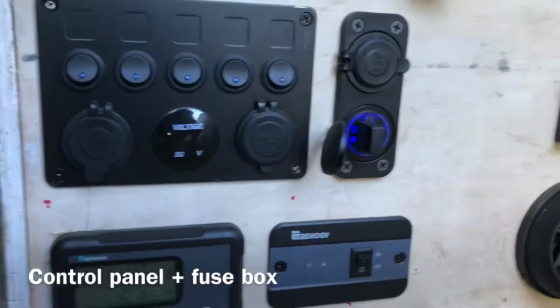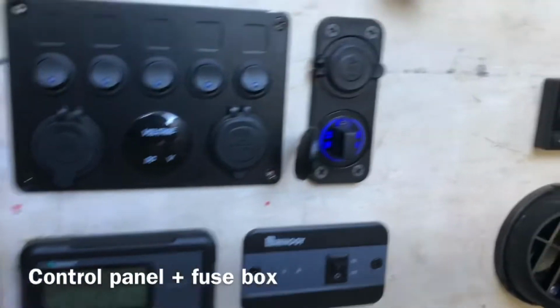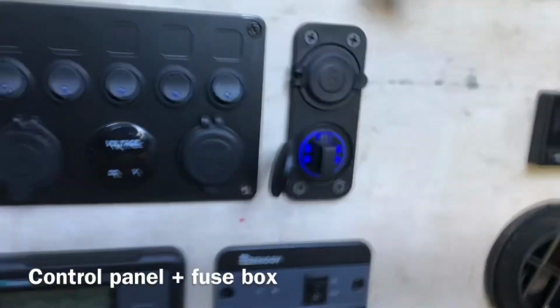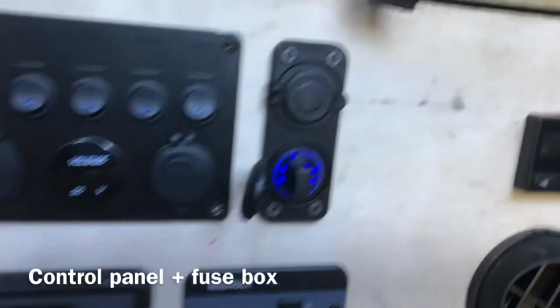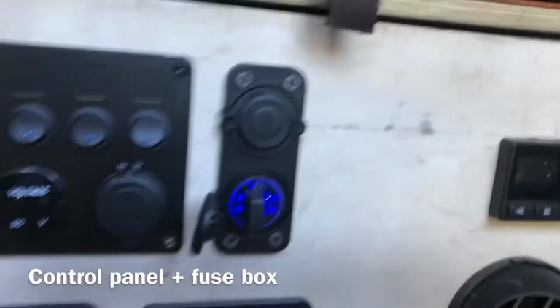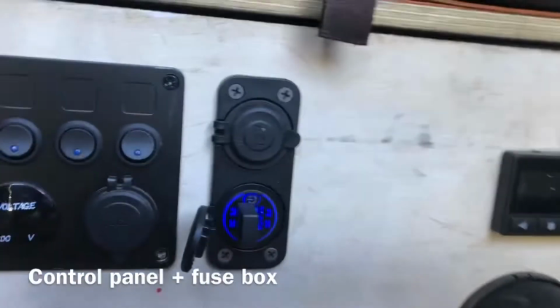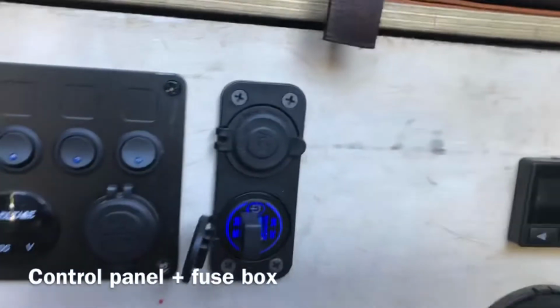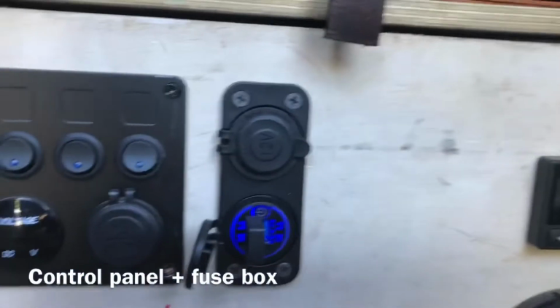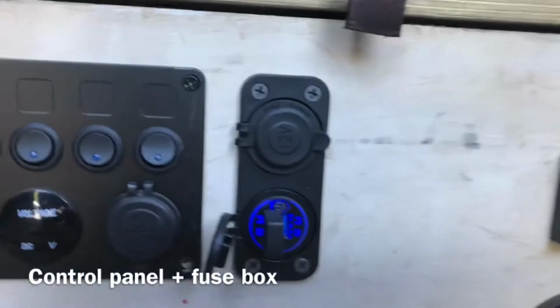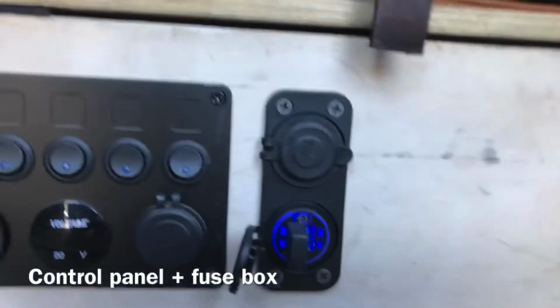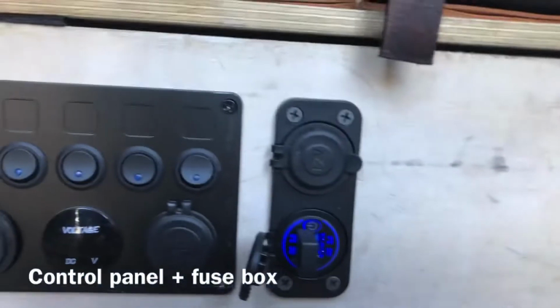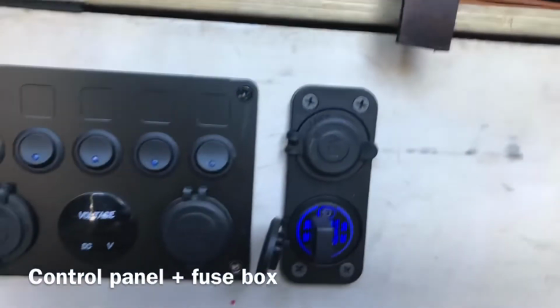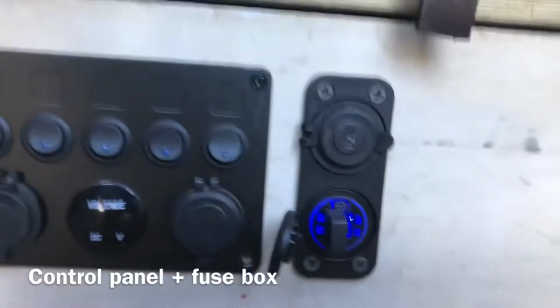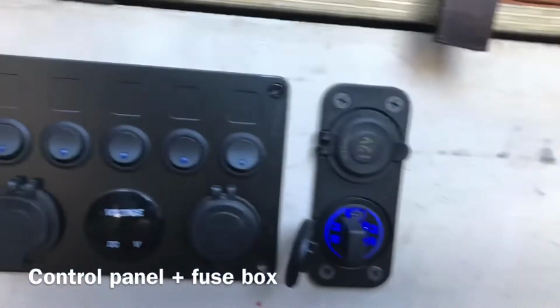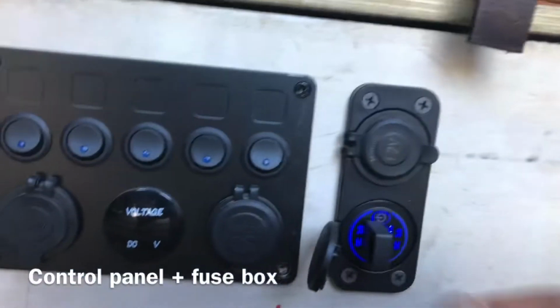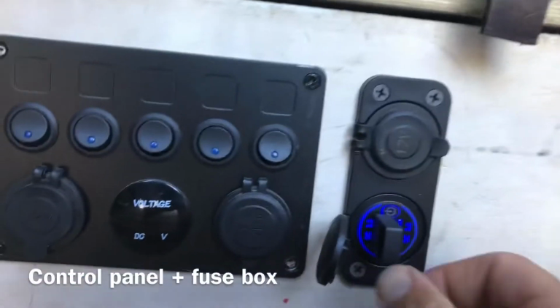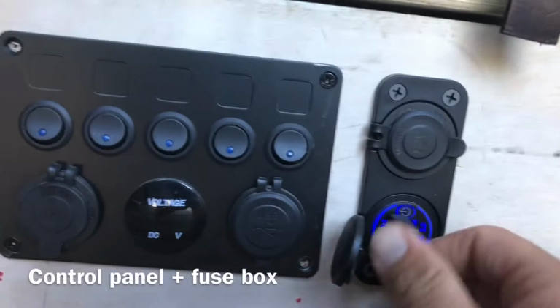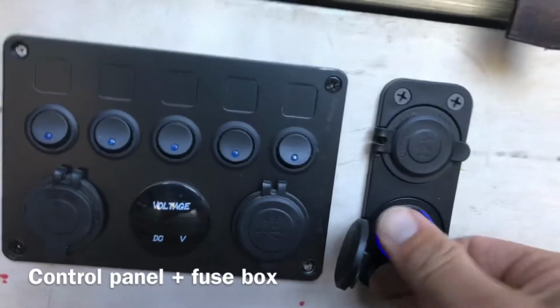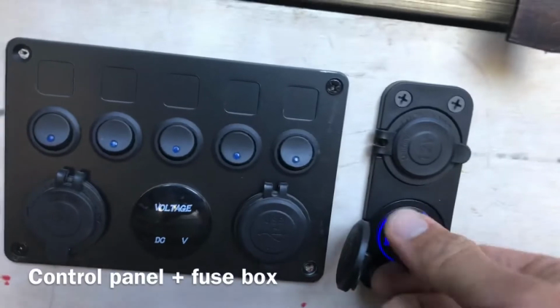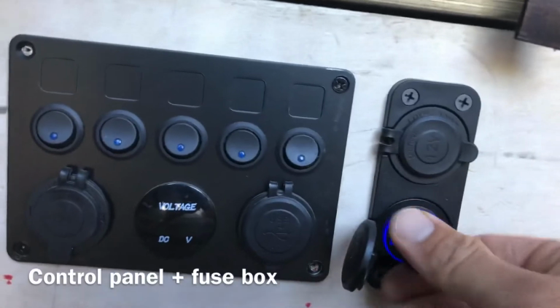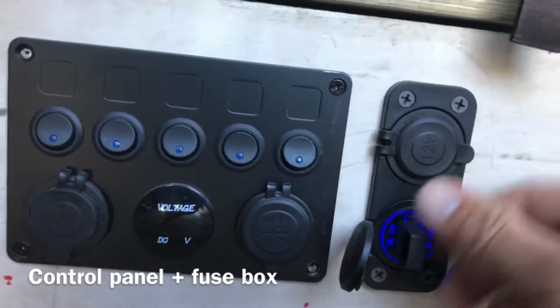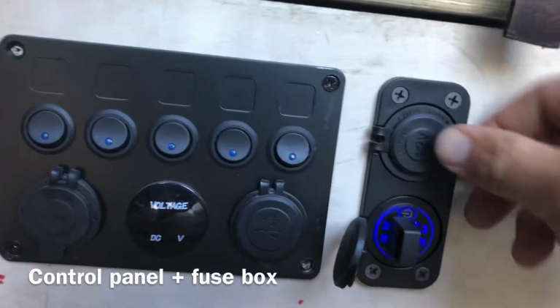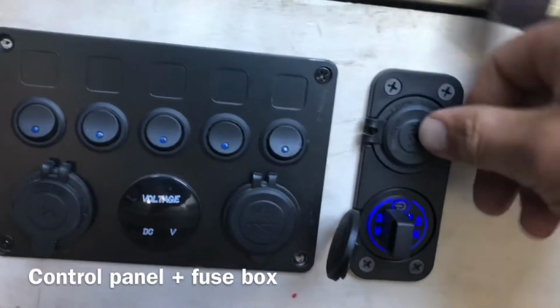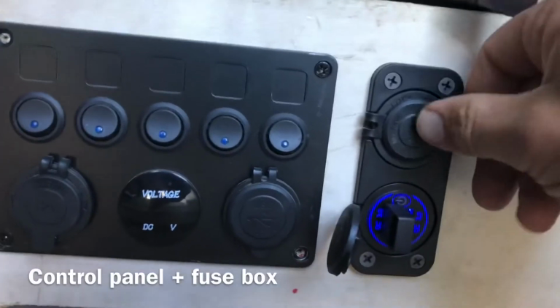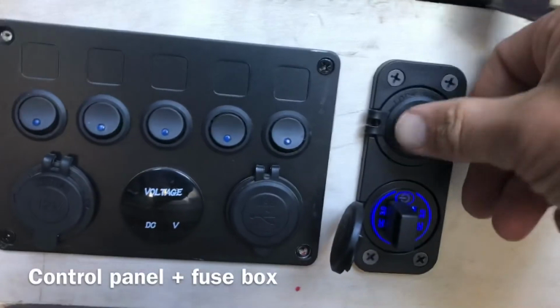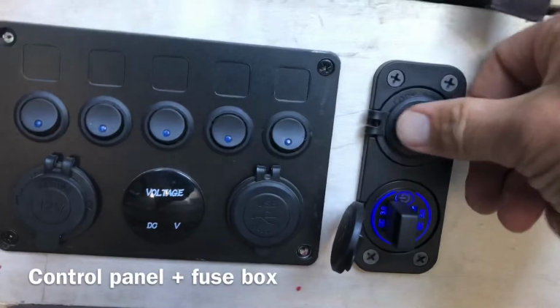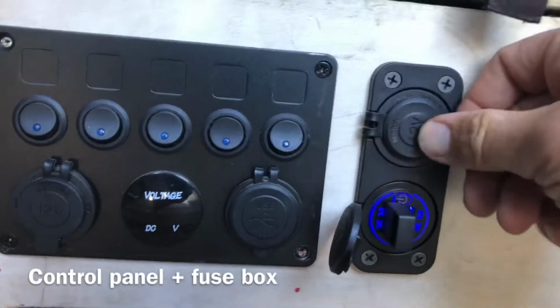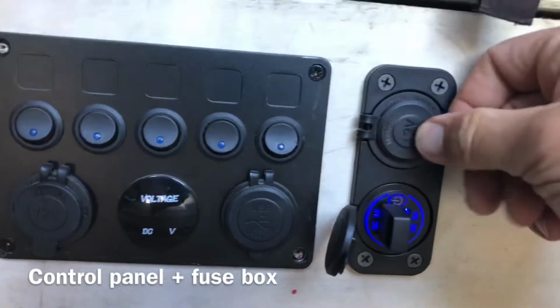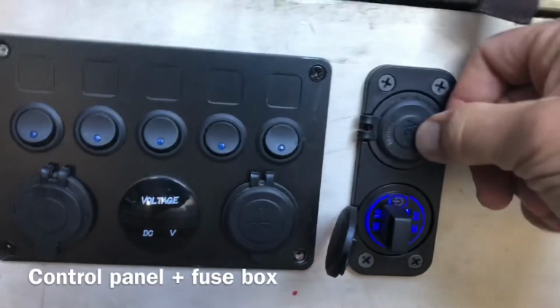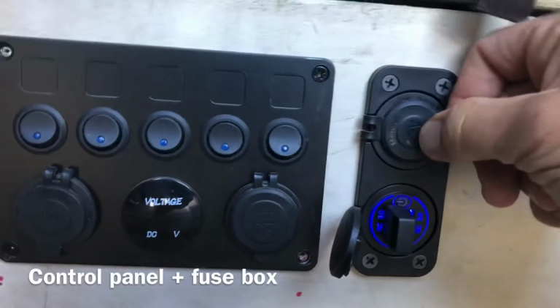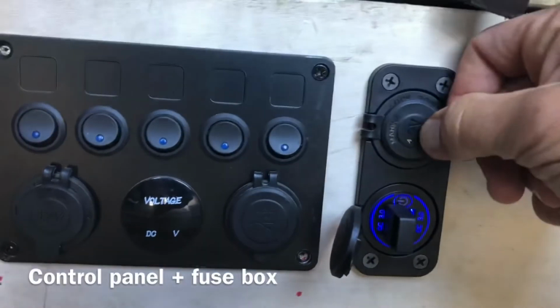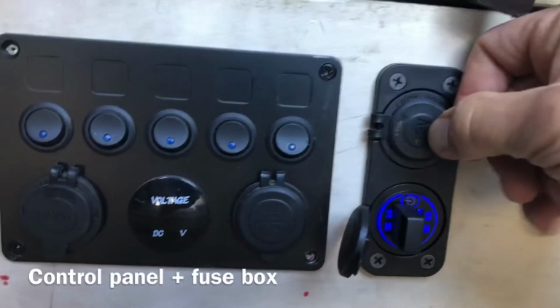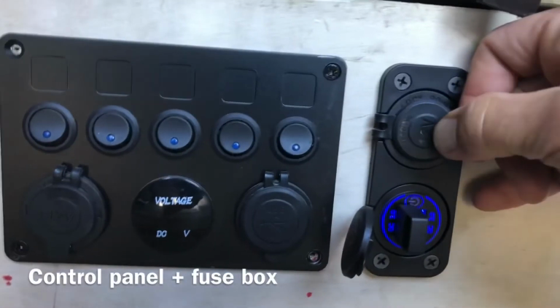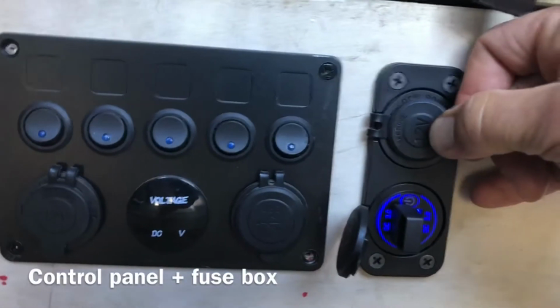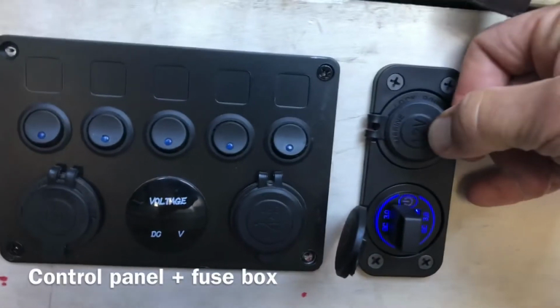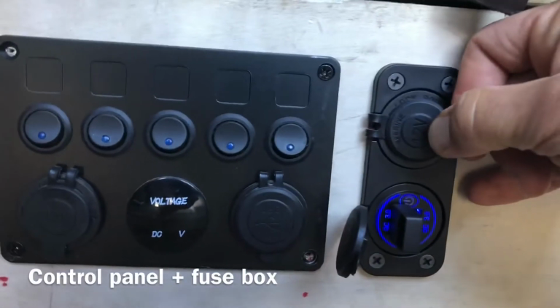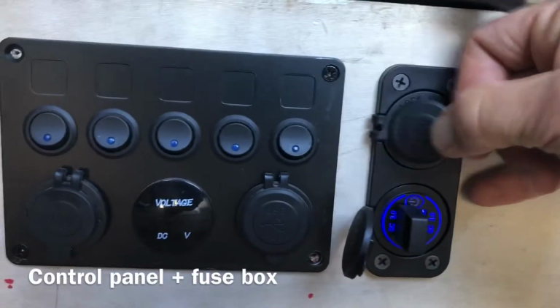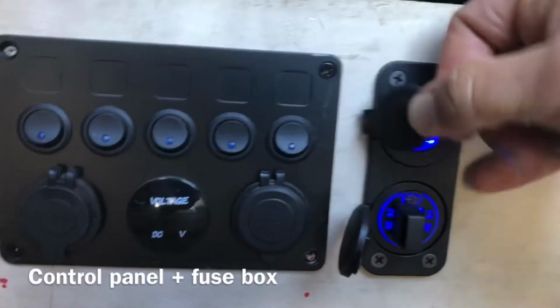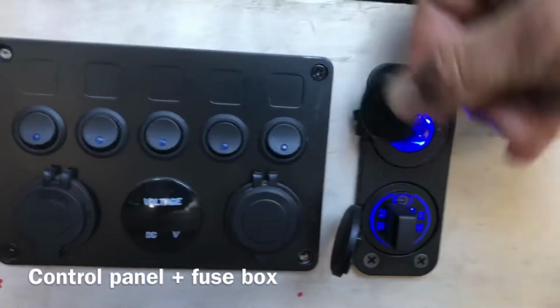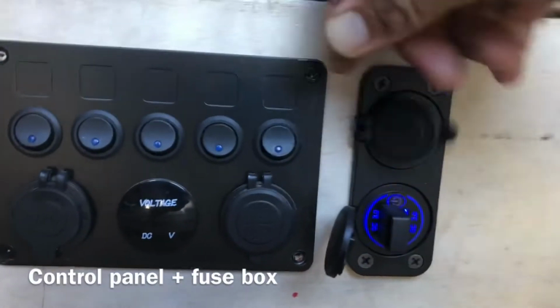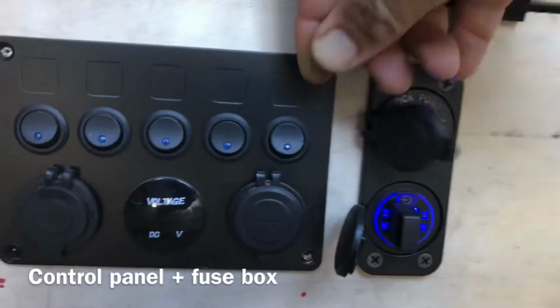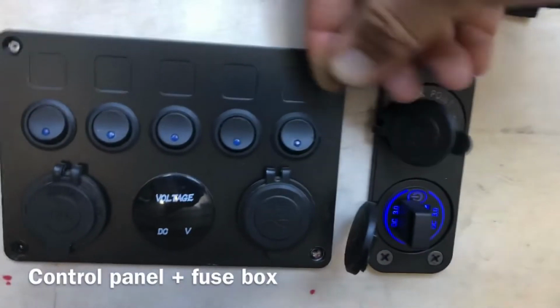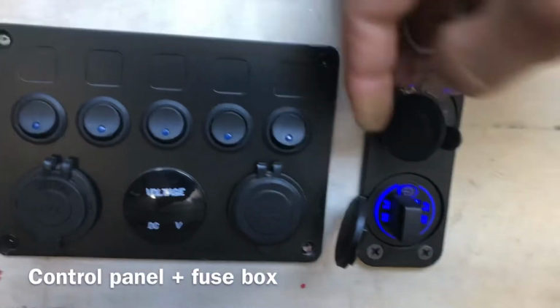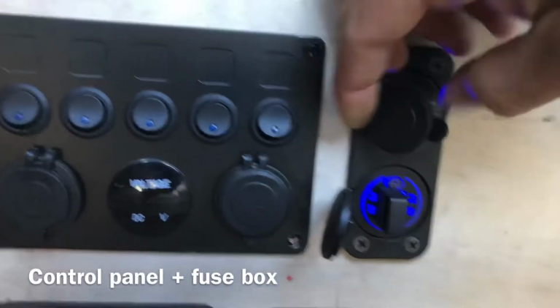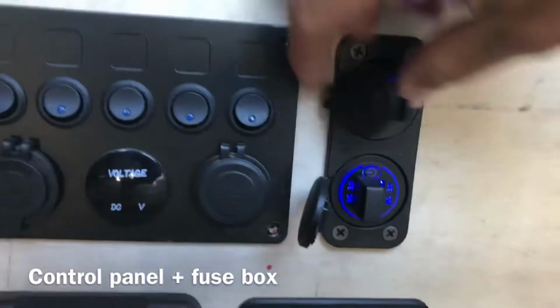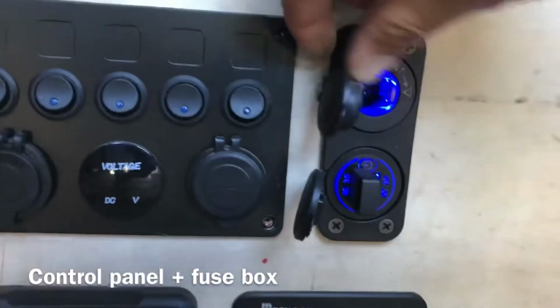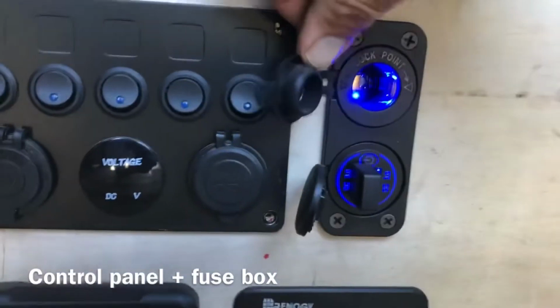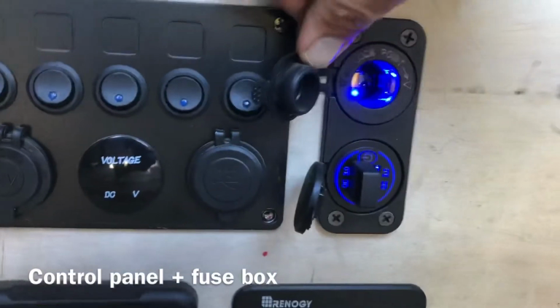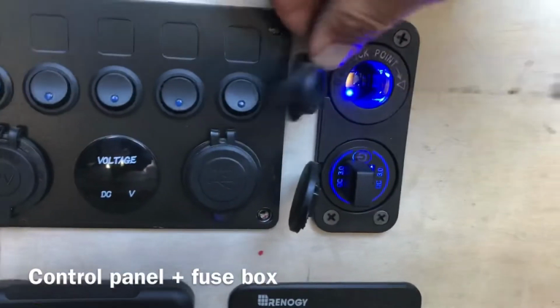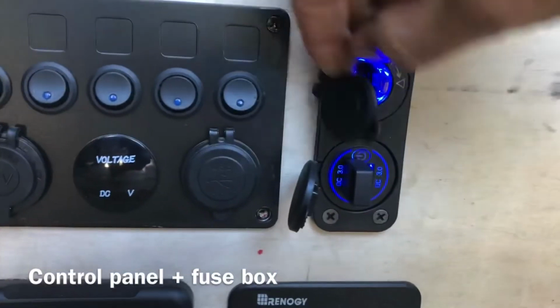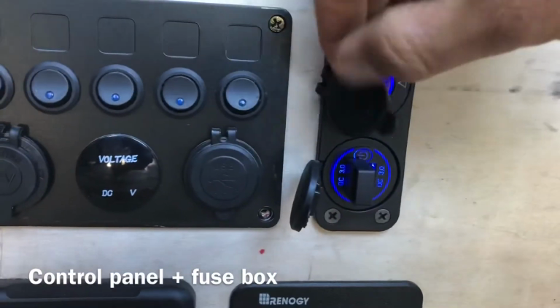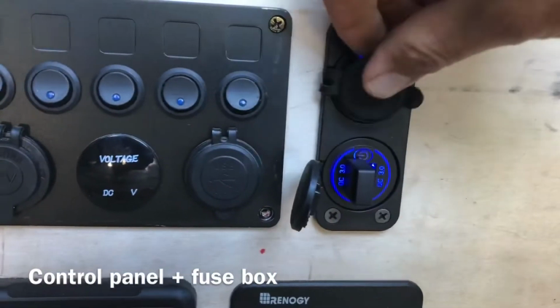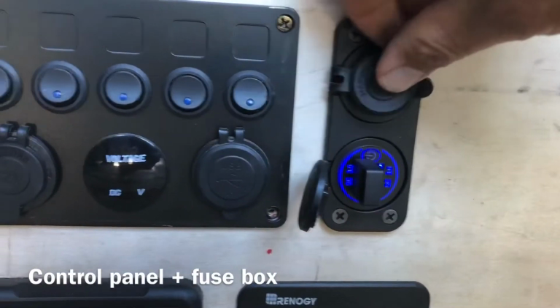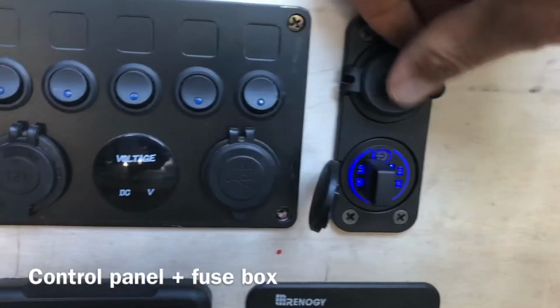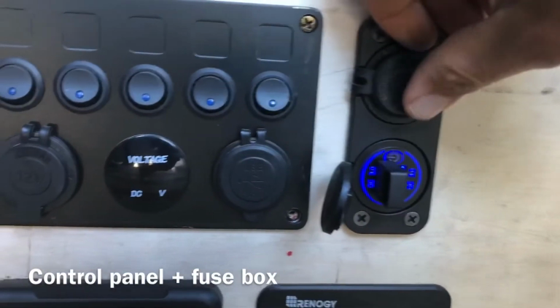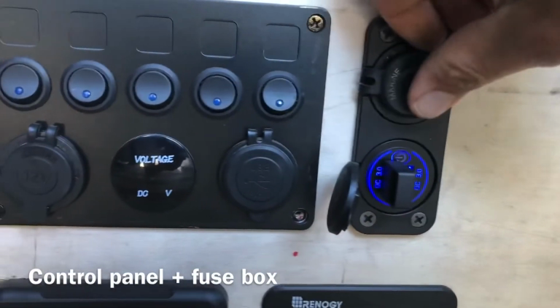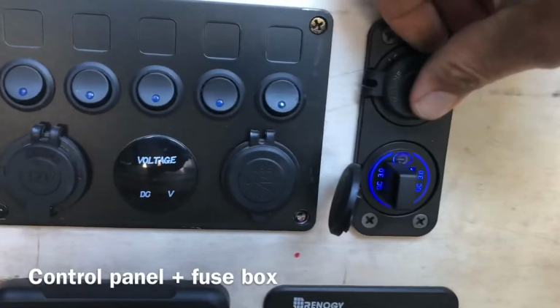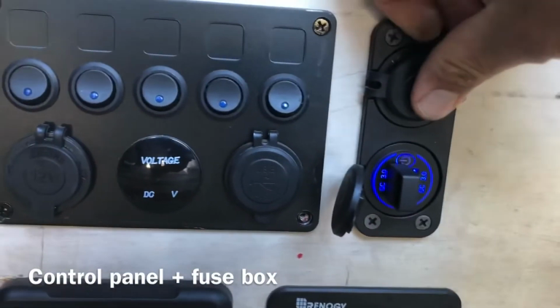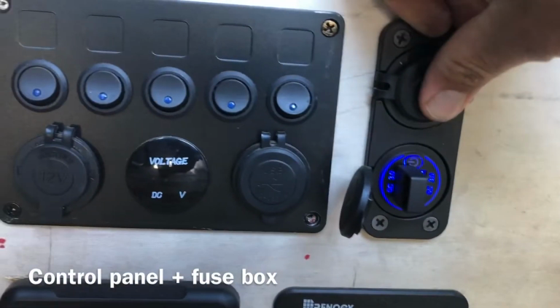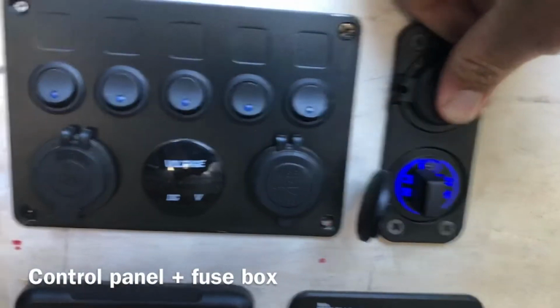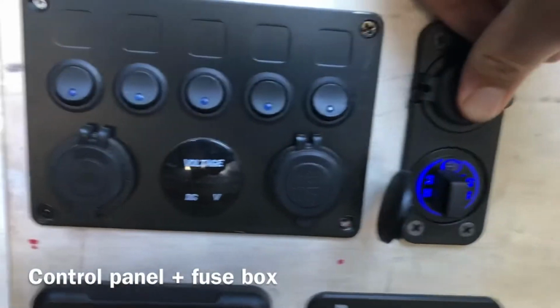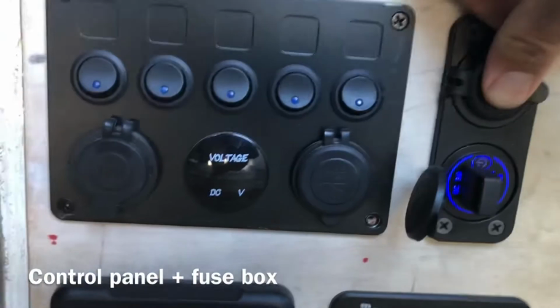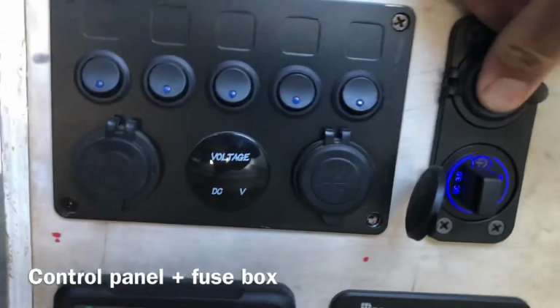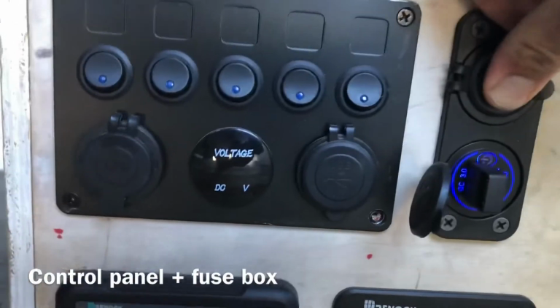These are just kind of USB and 12-volt plugs — we have multiple of those going around.